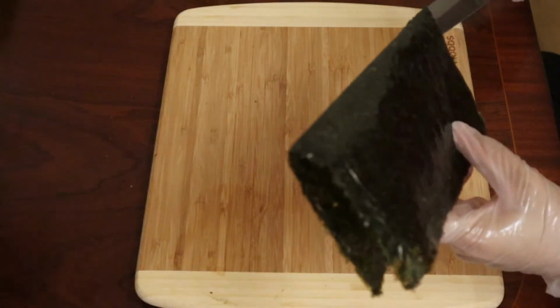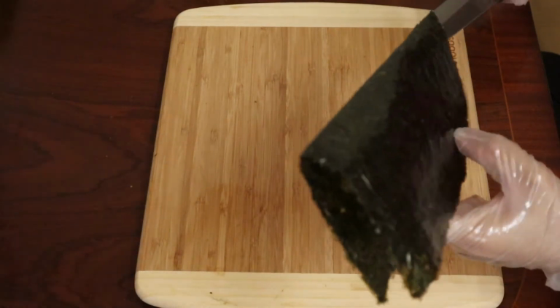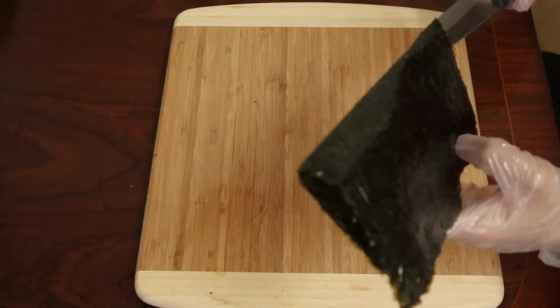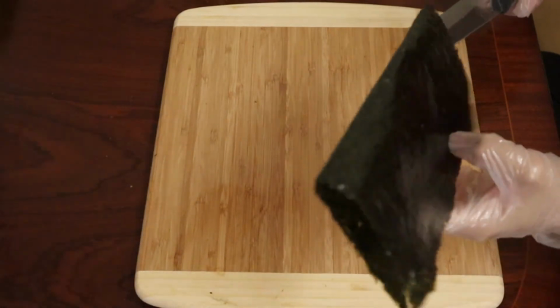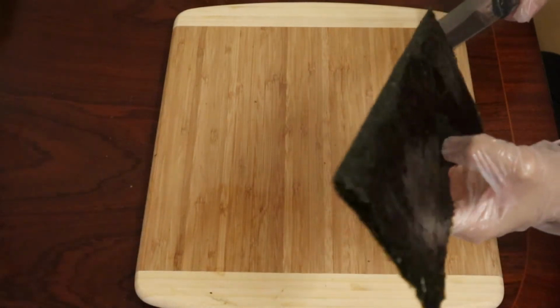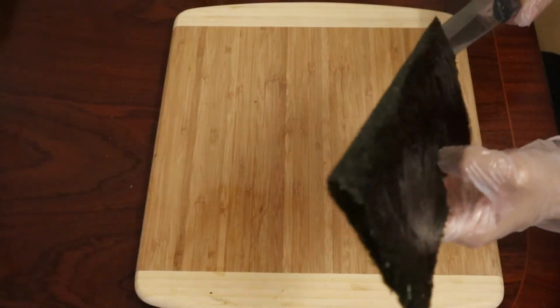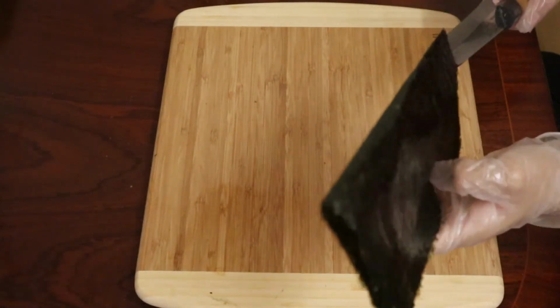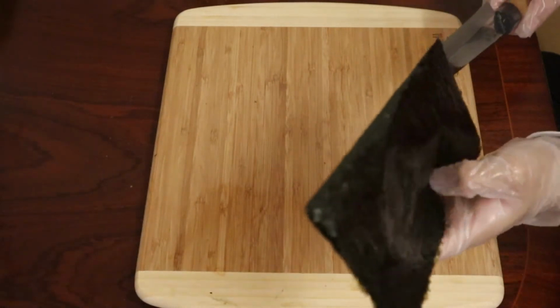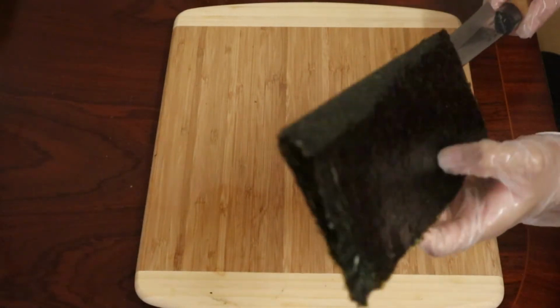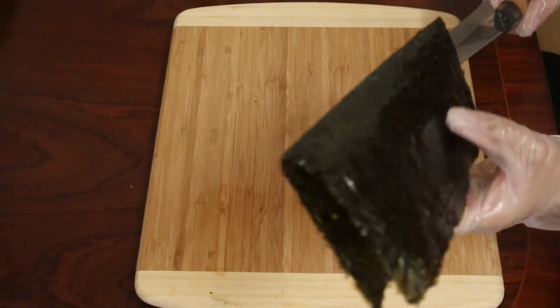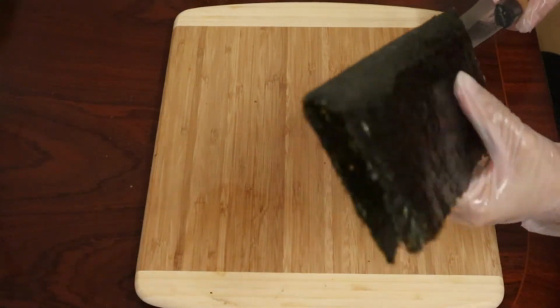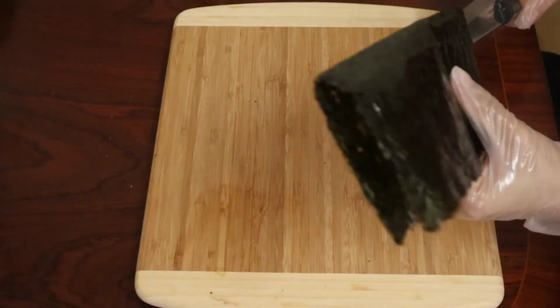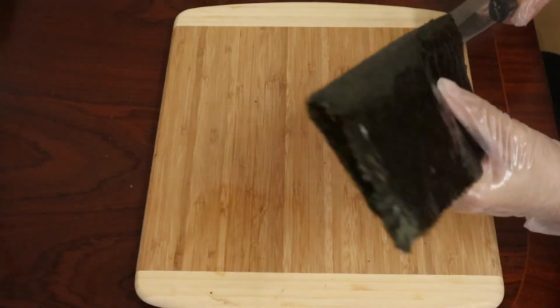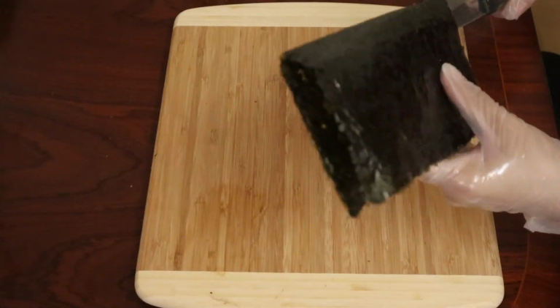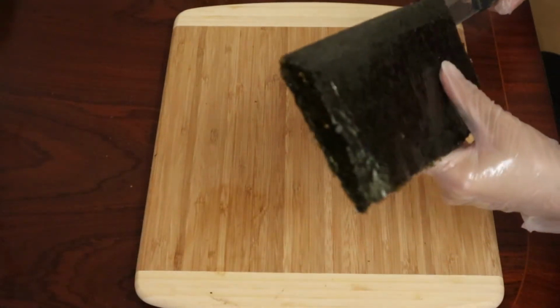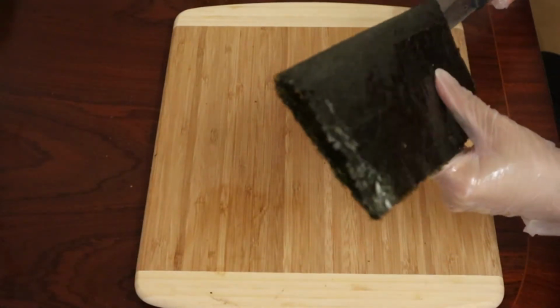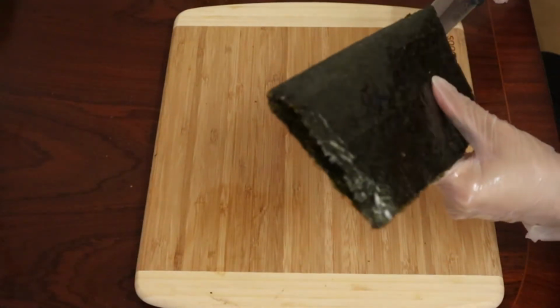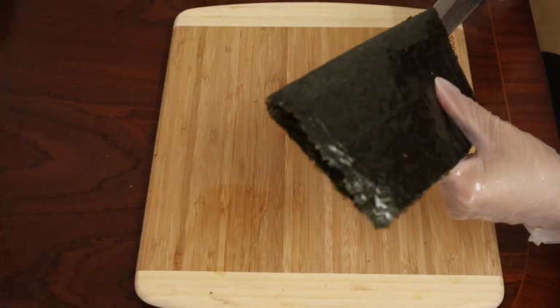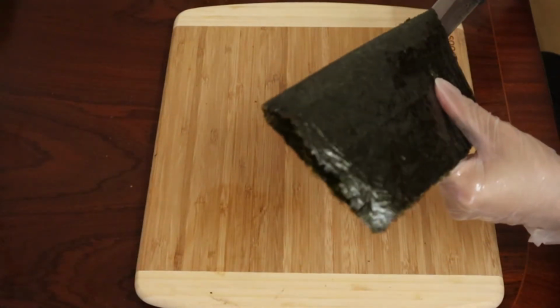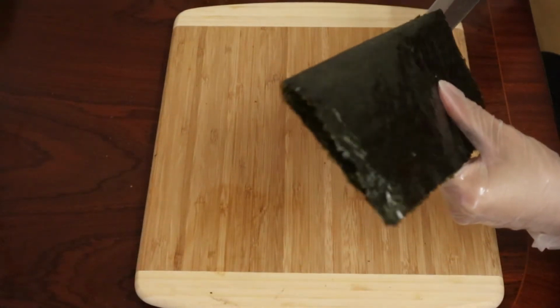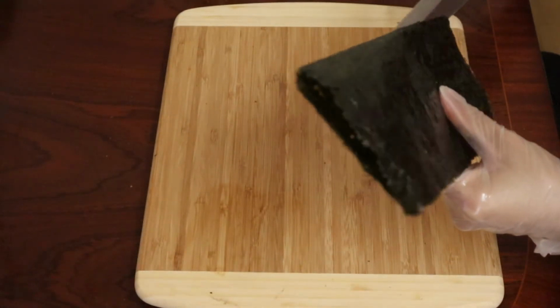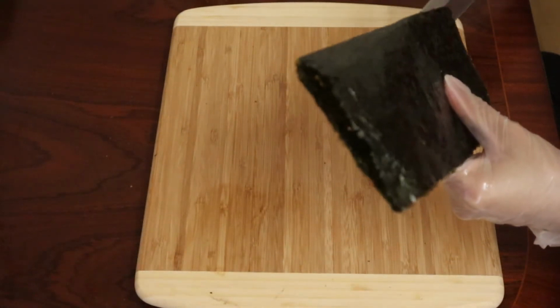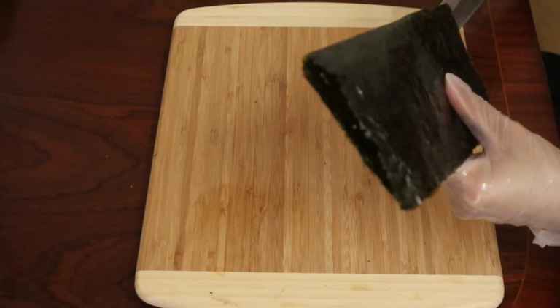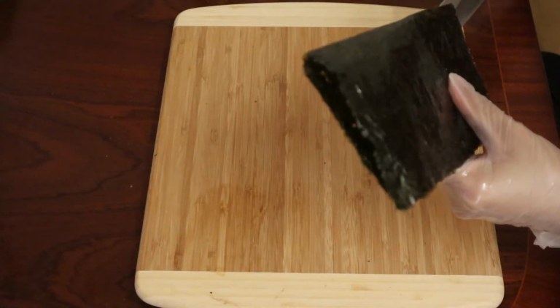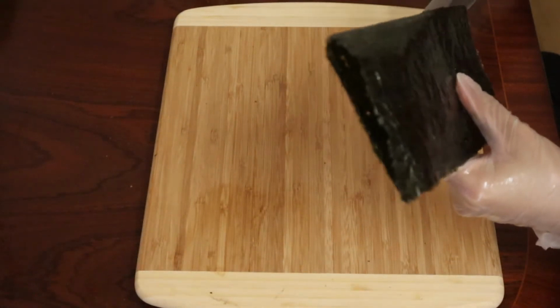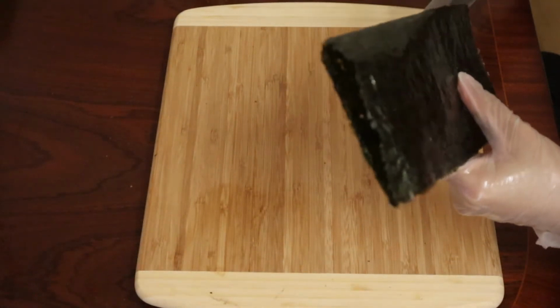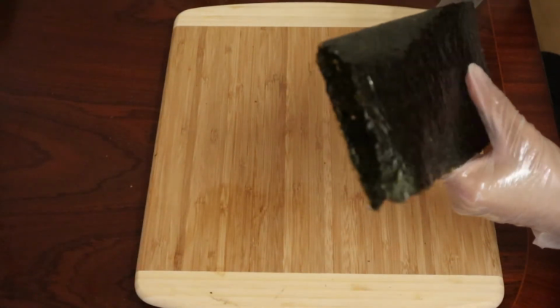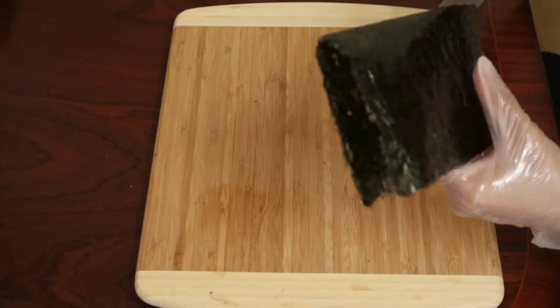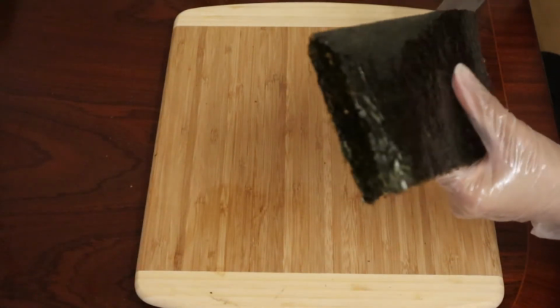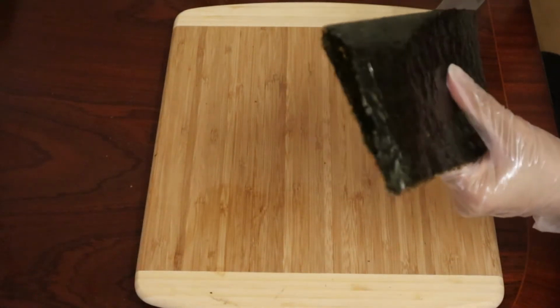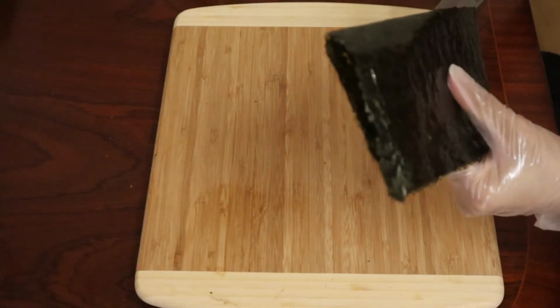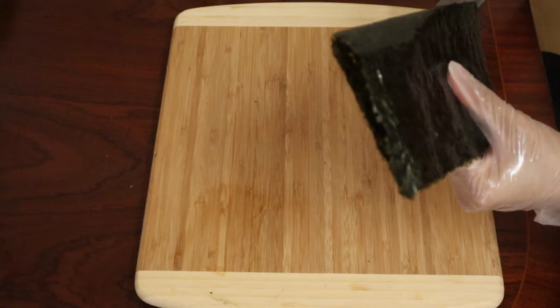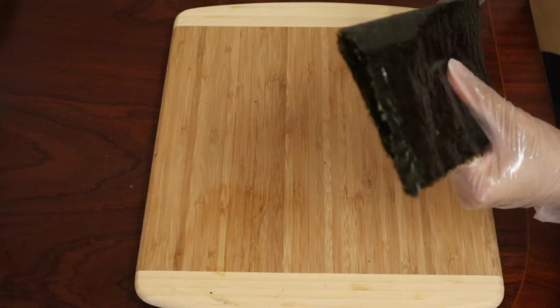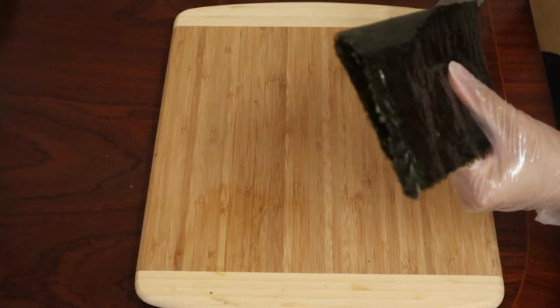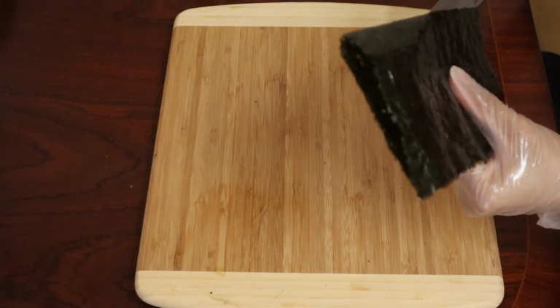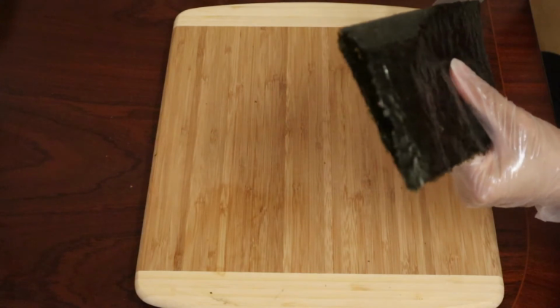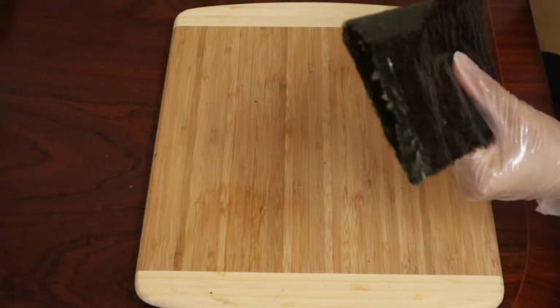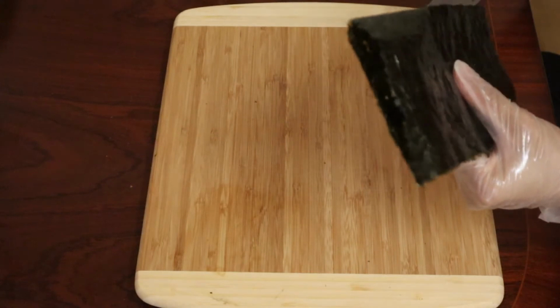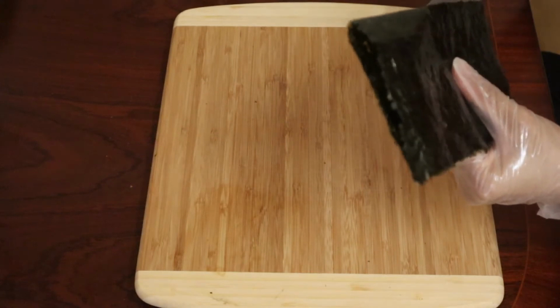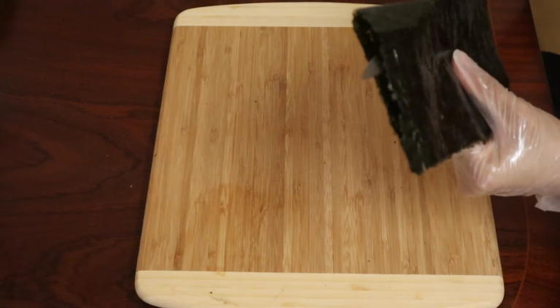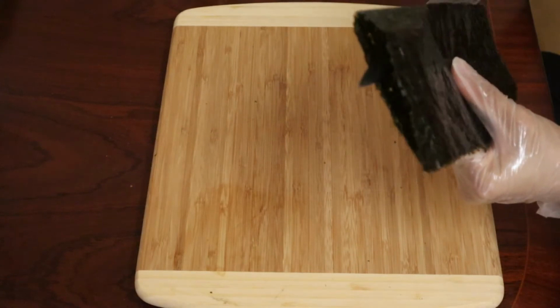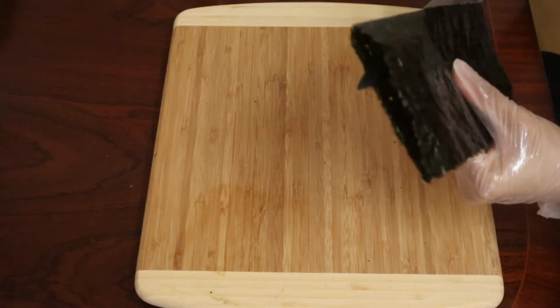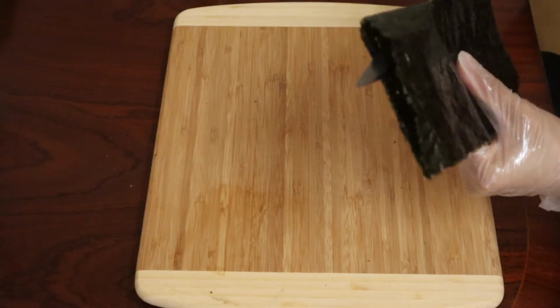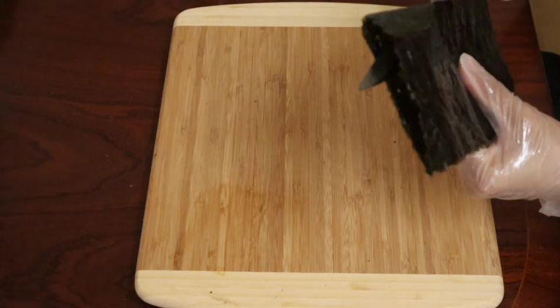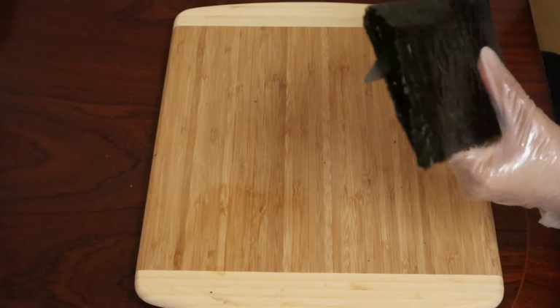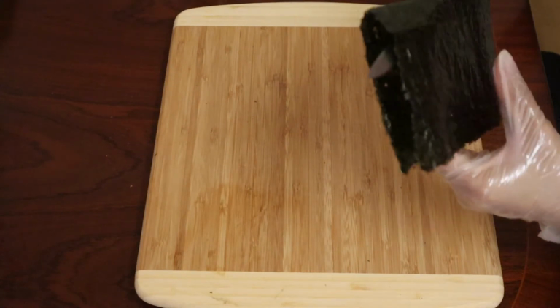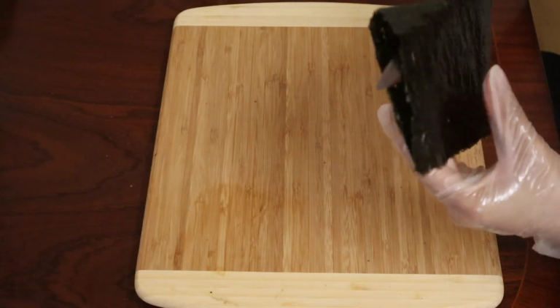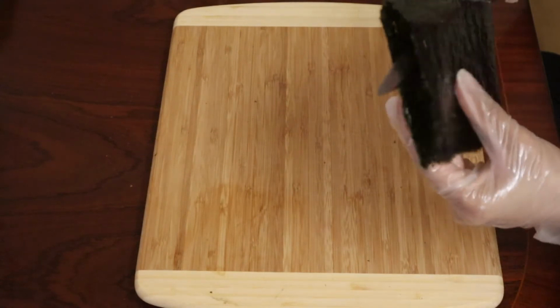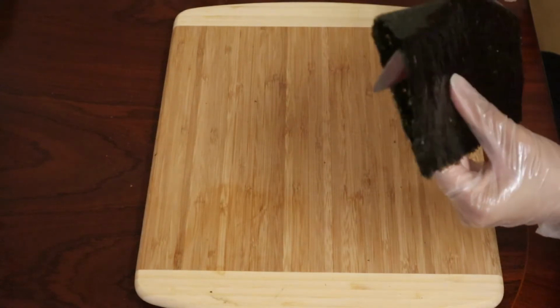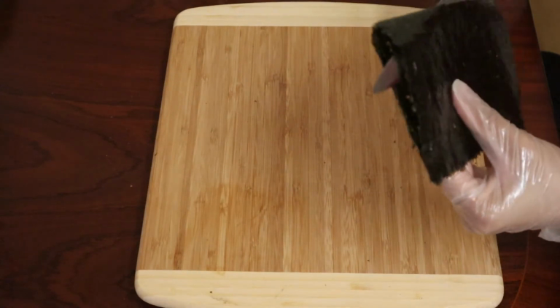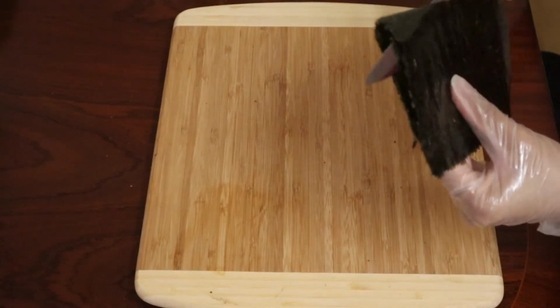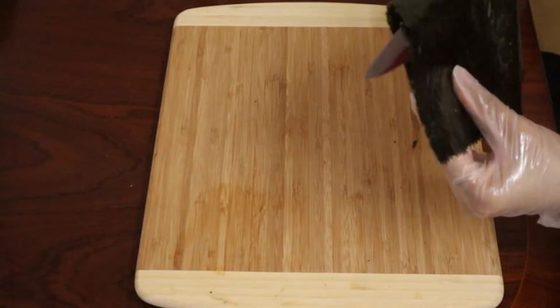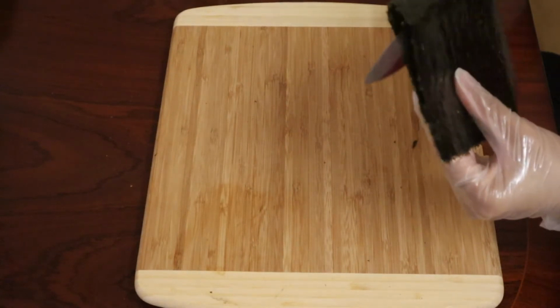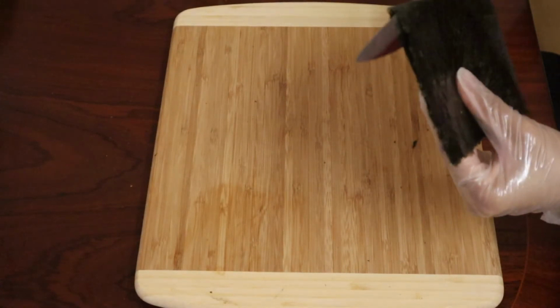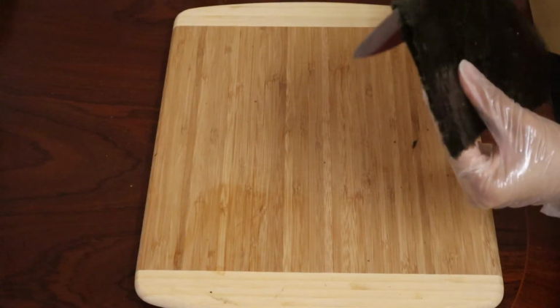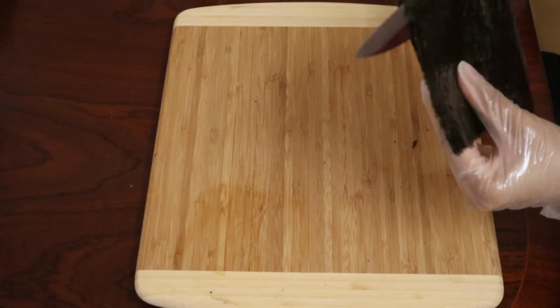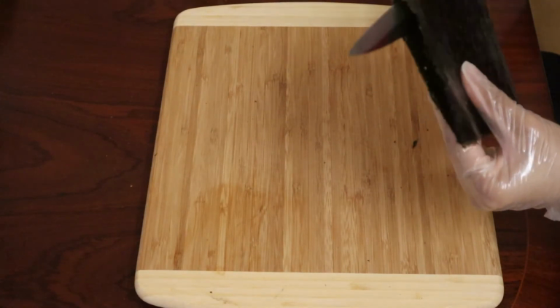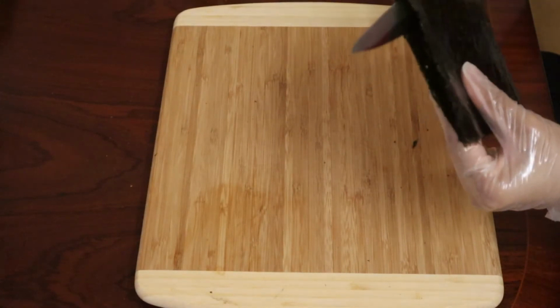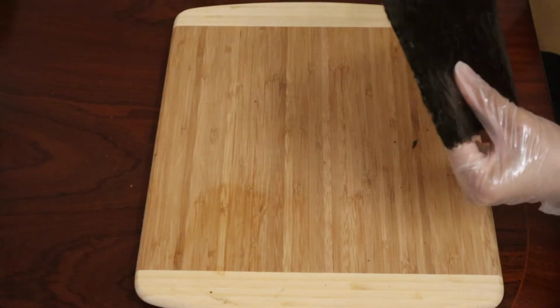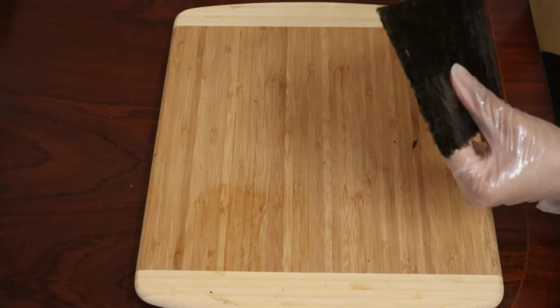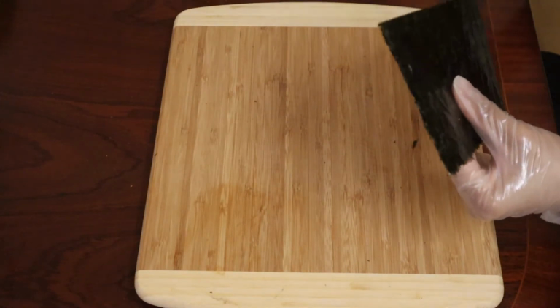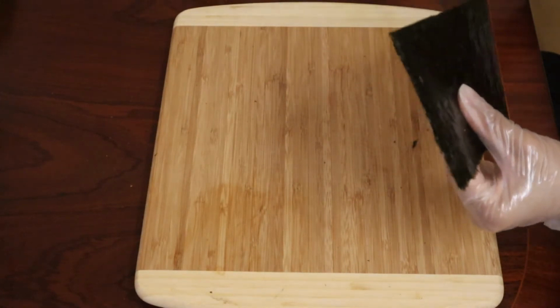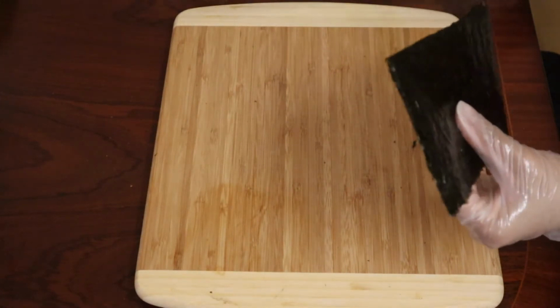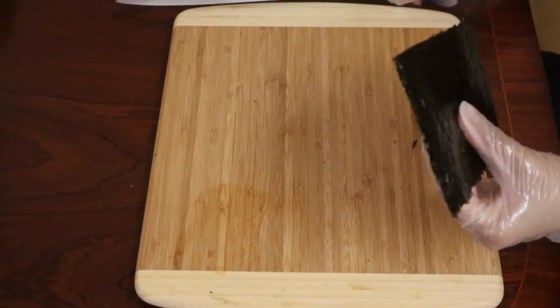Next we're just going to cut half a nori sheet to make the roll. Just use a knife and fold it to get an even slice.